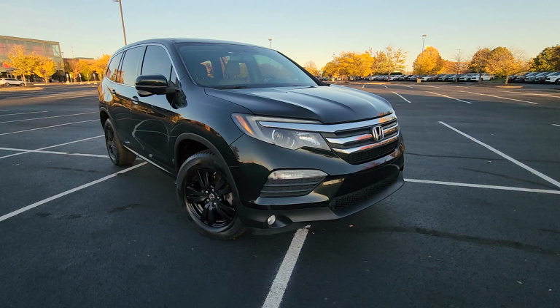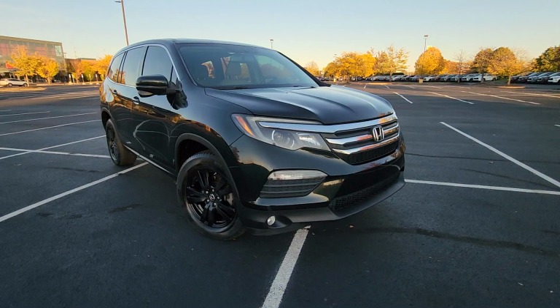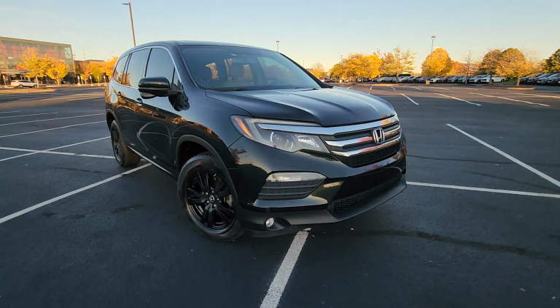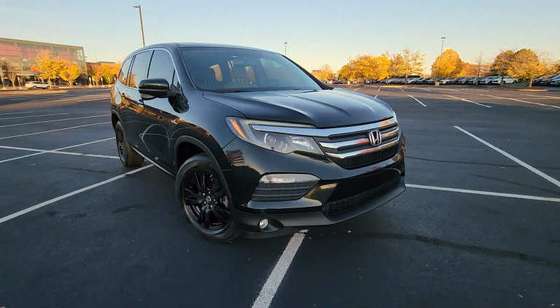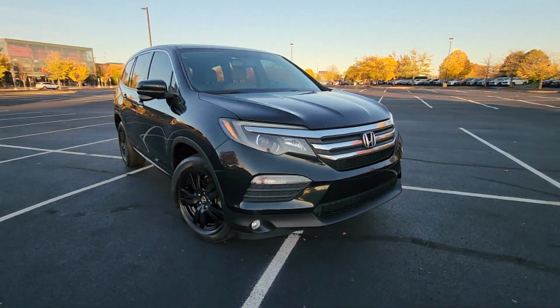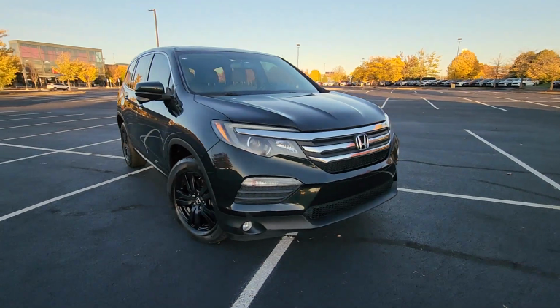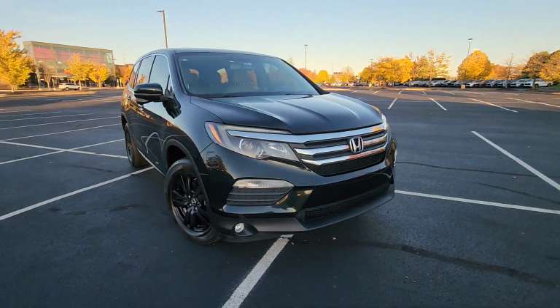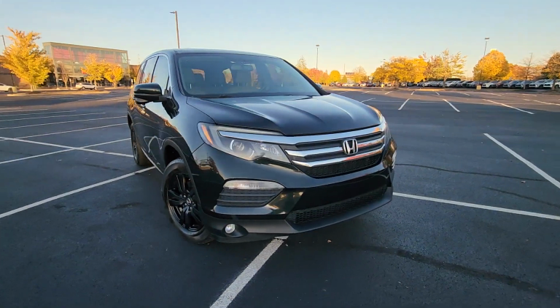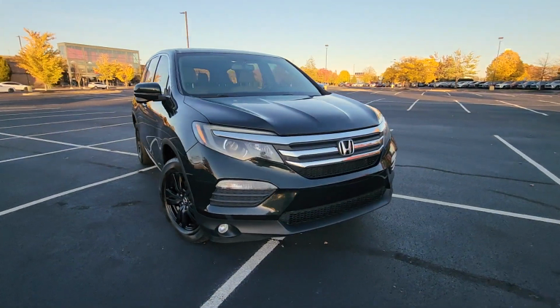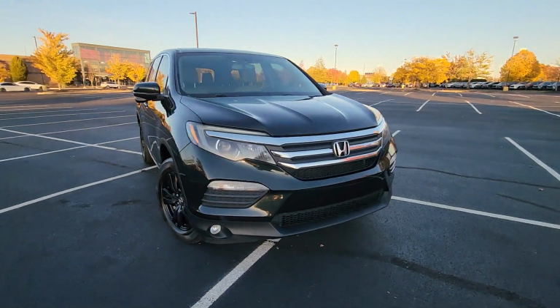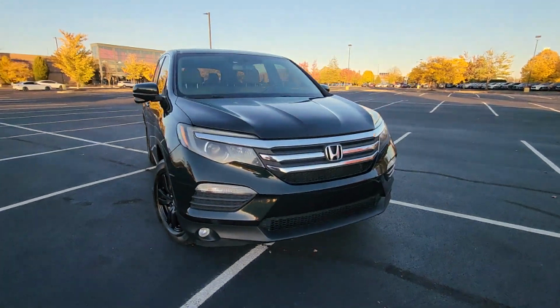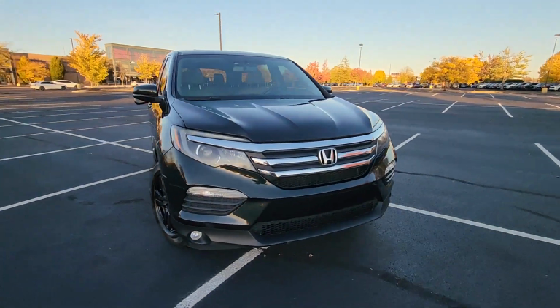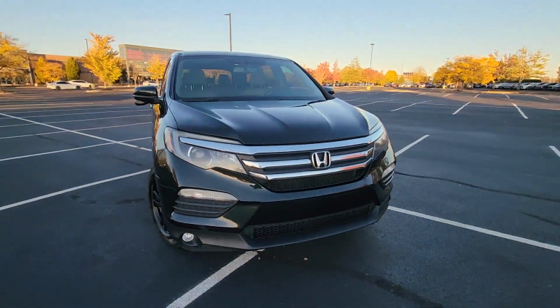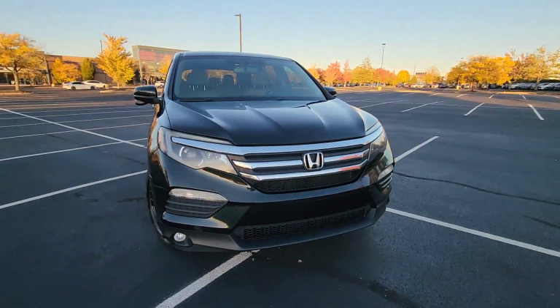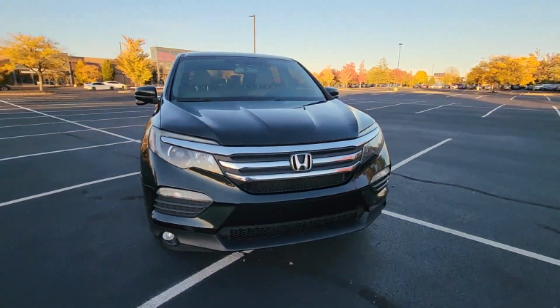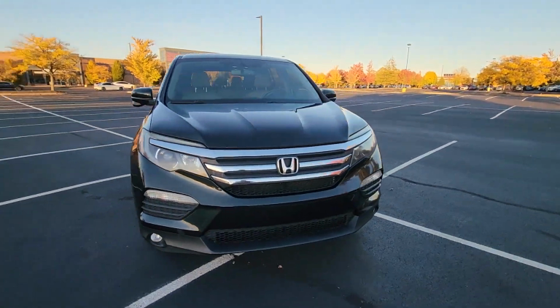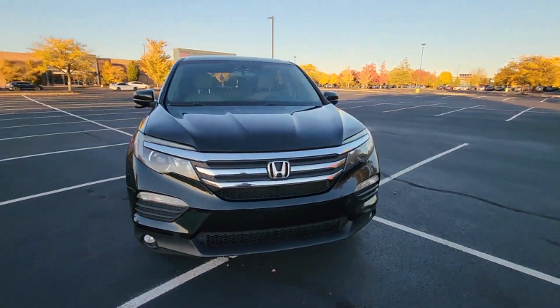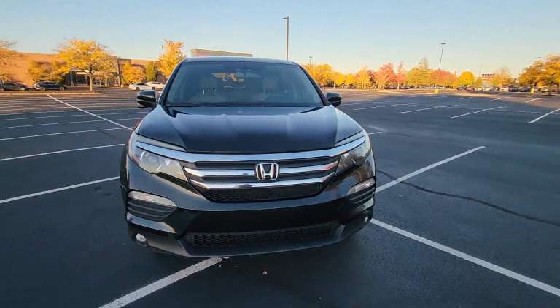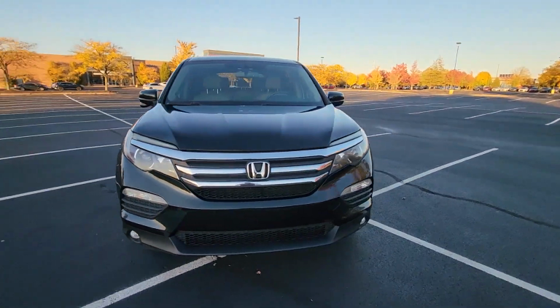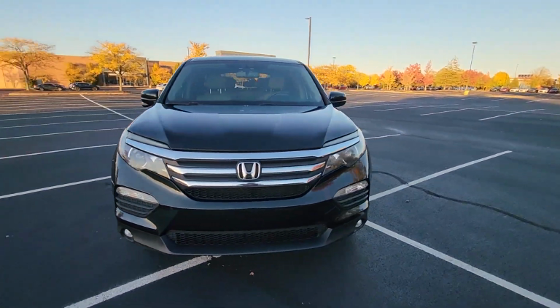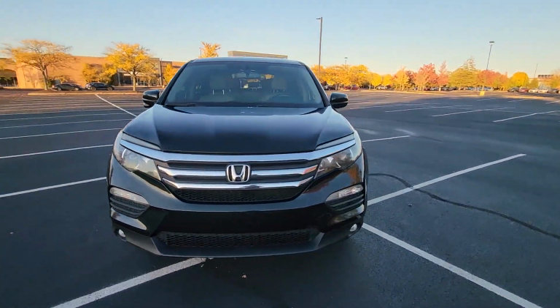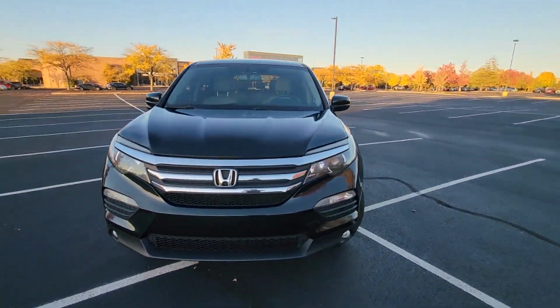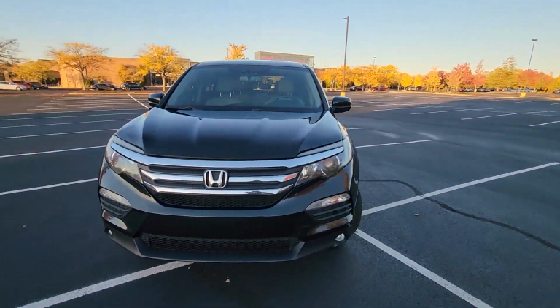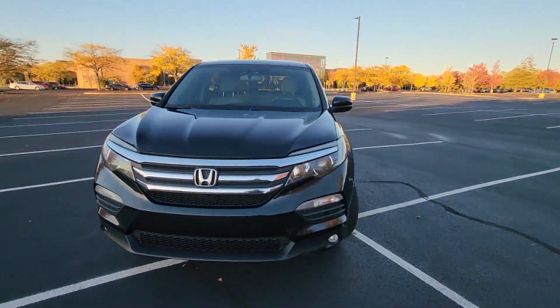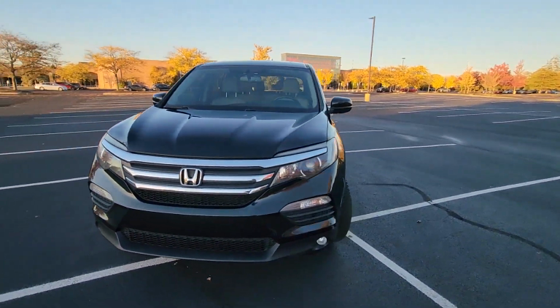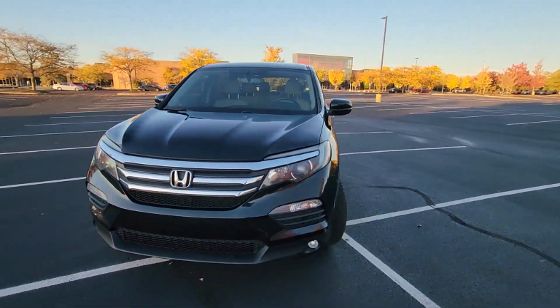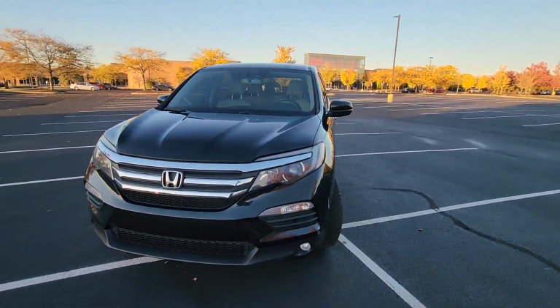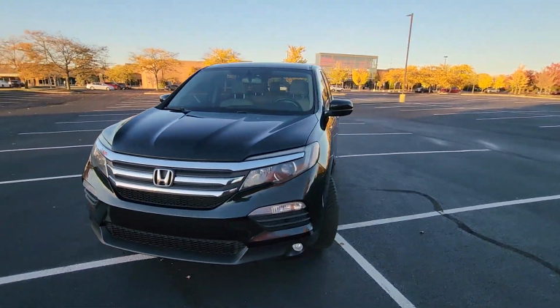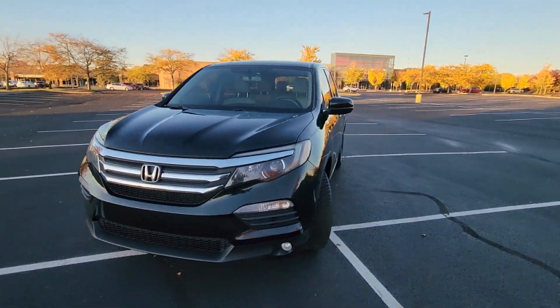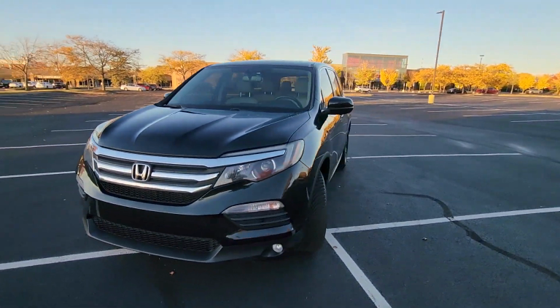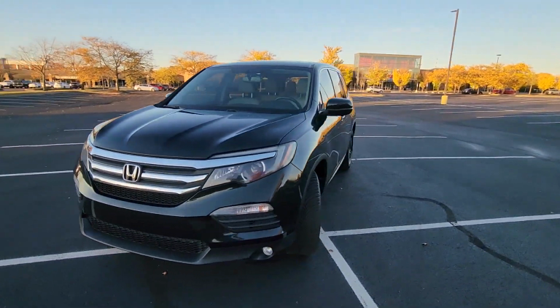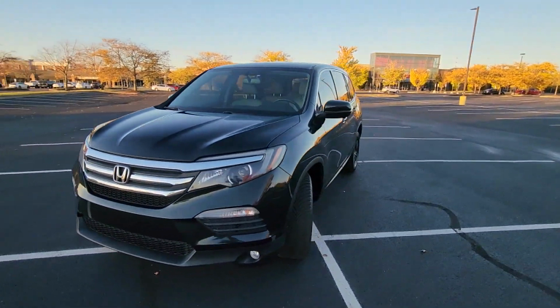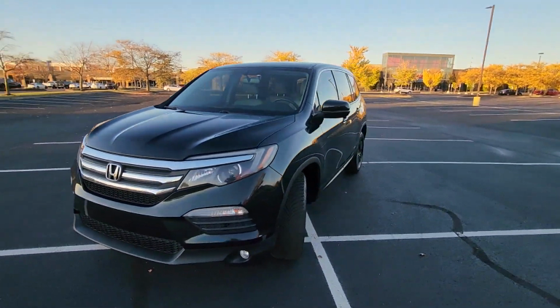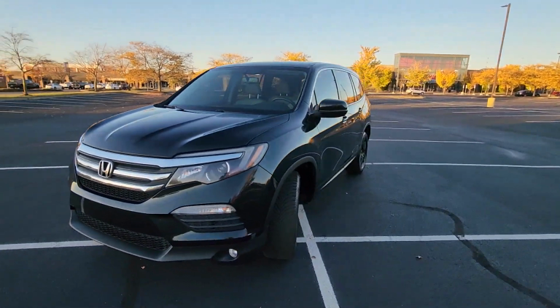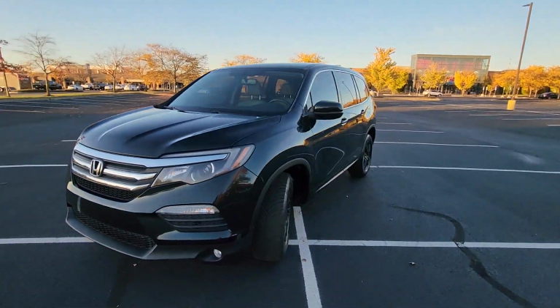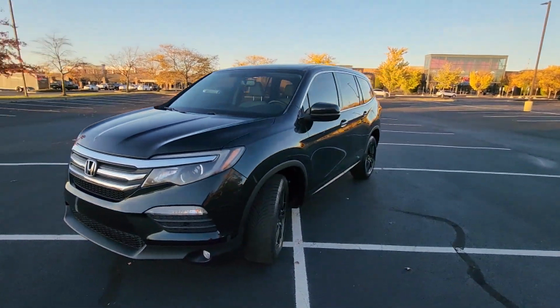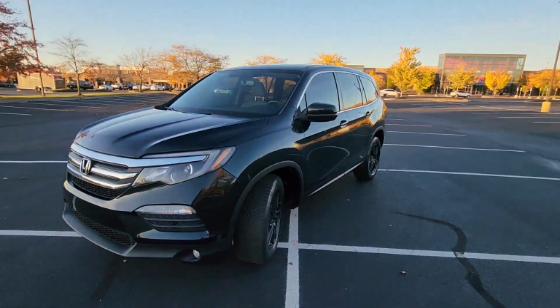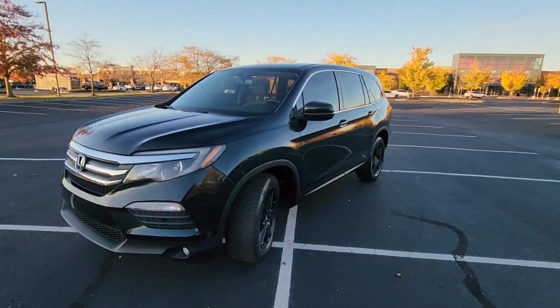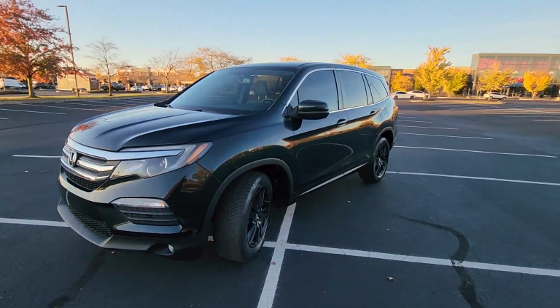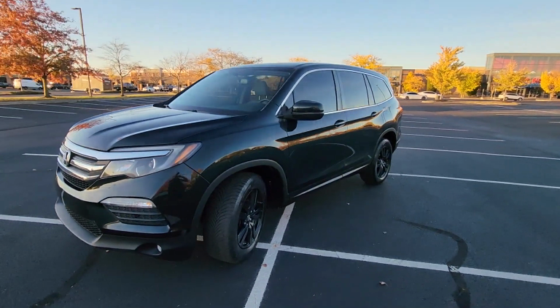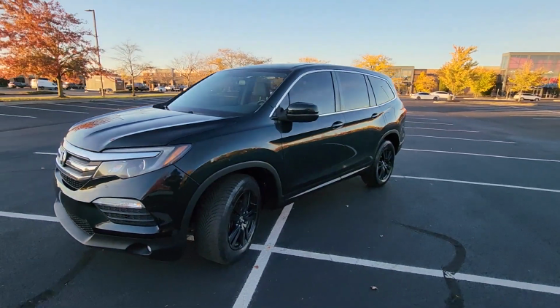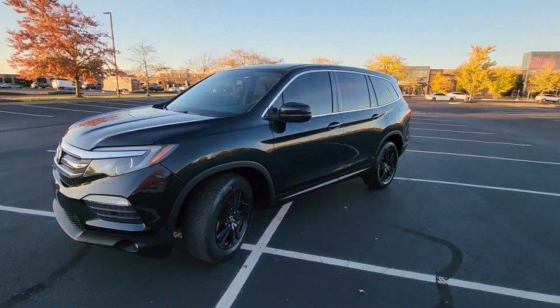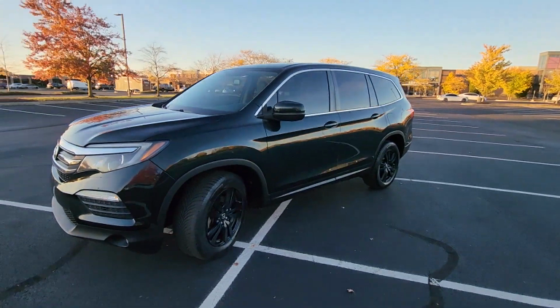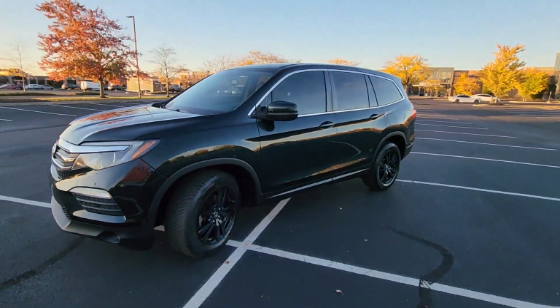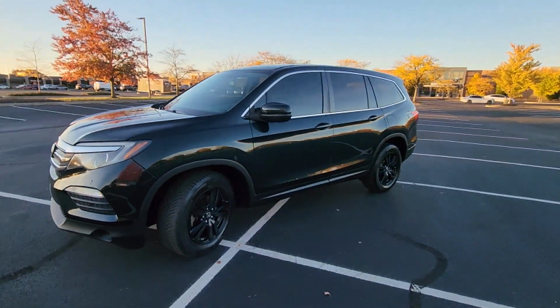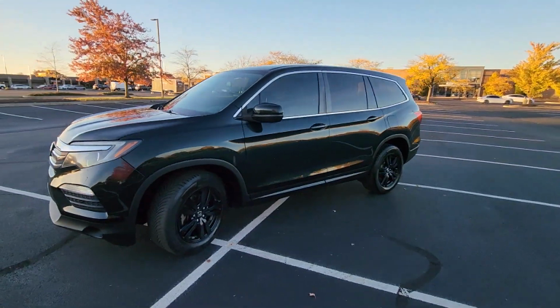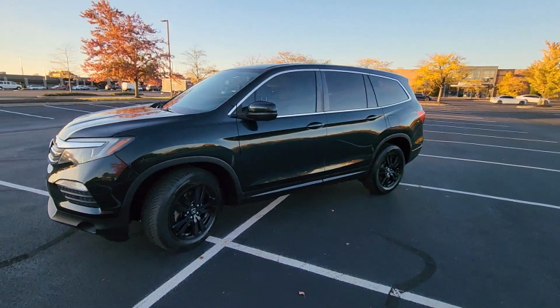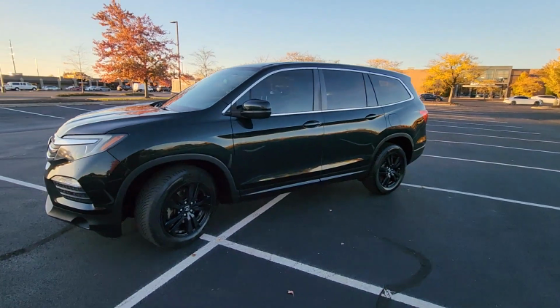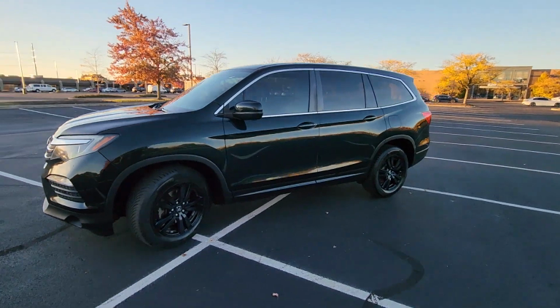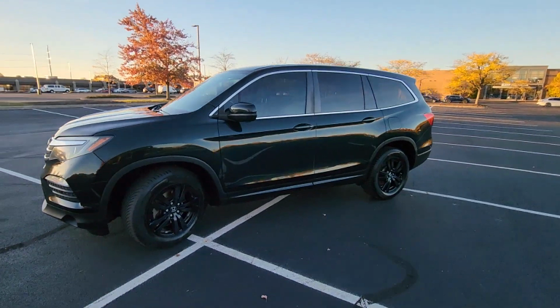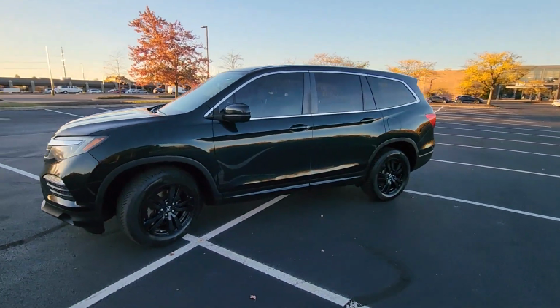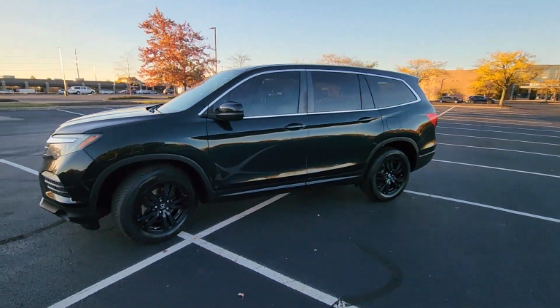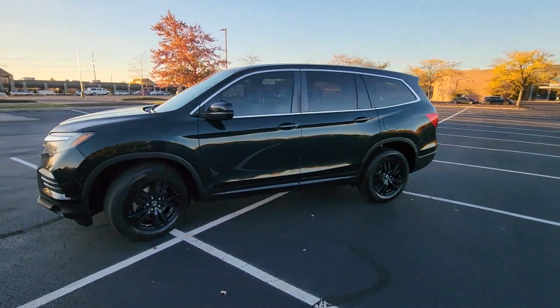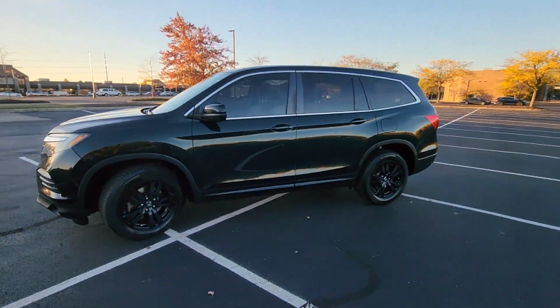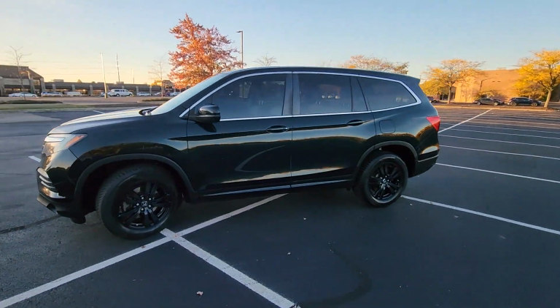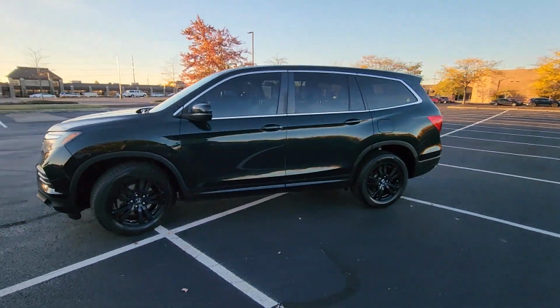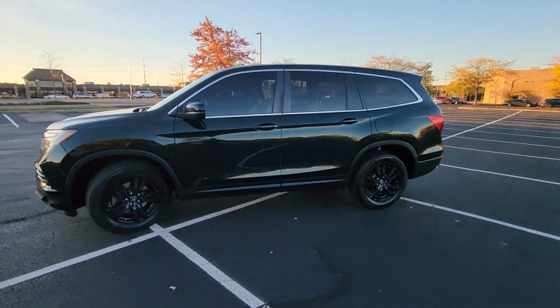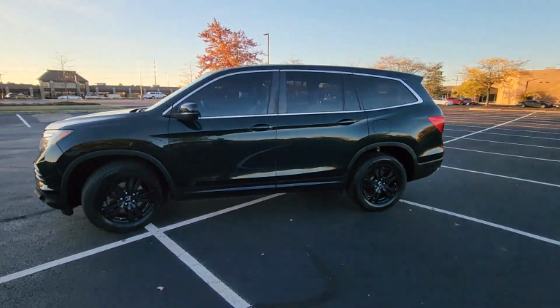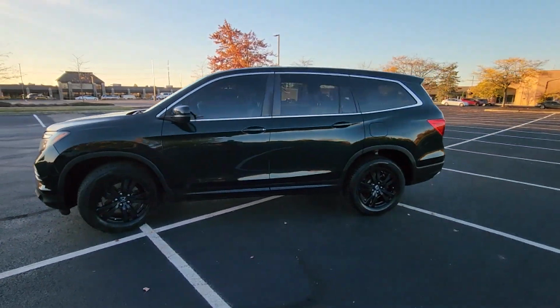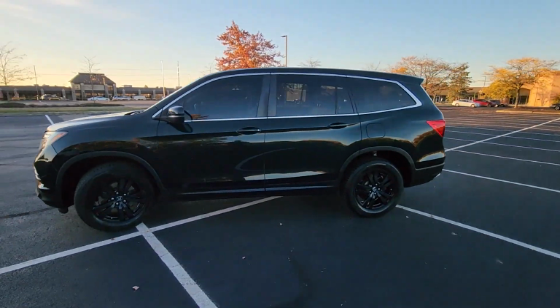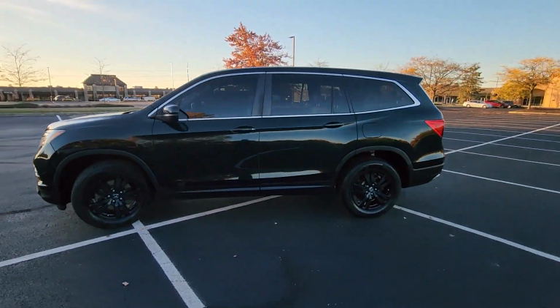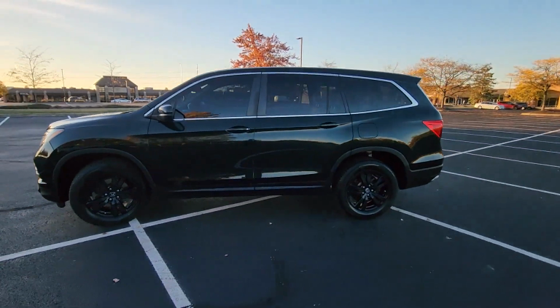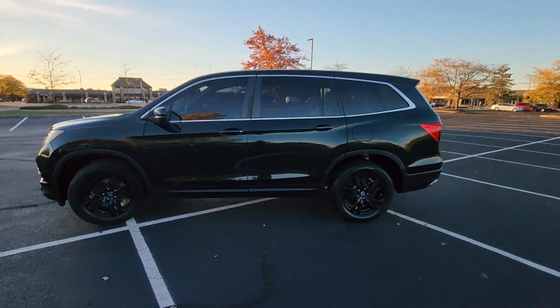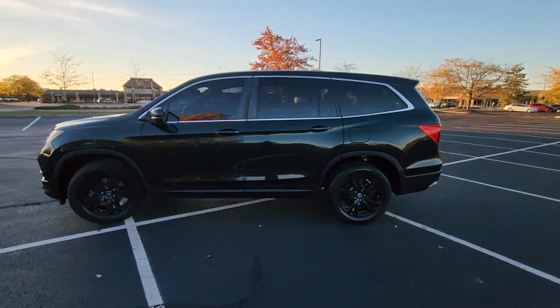2018 Honda Pilot. This SUV offers space as well as power and performance.